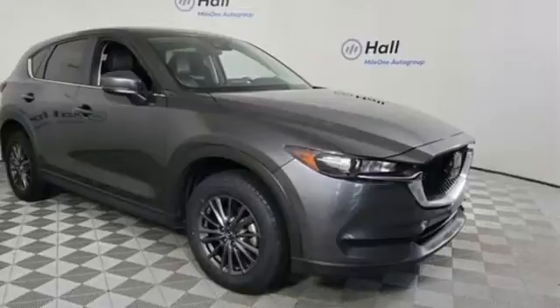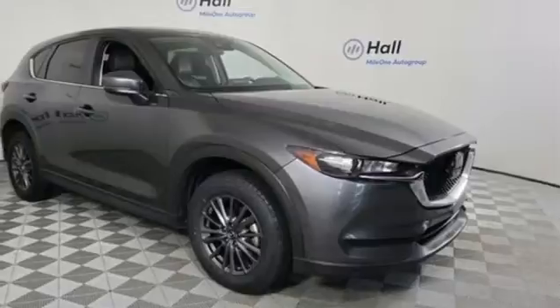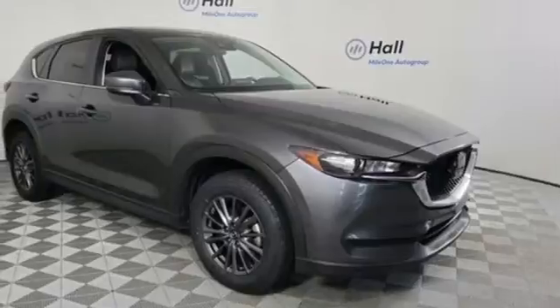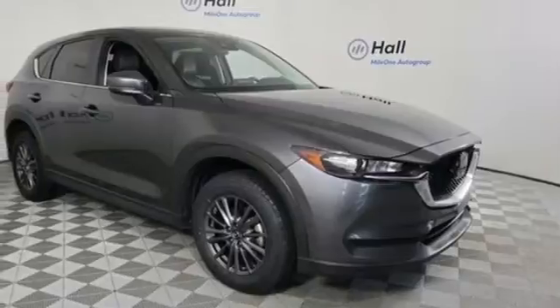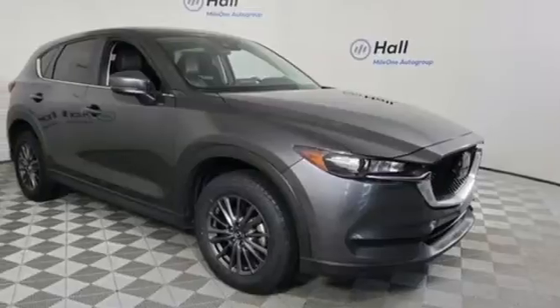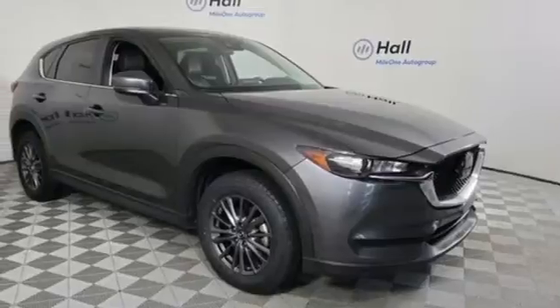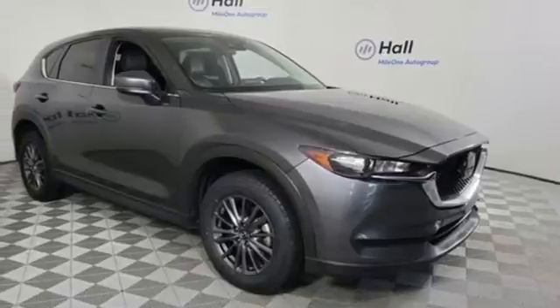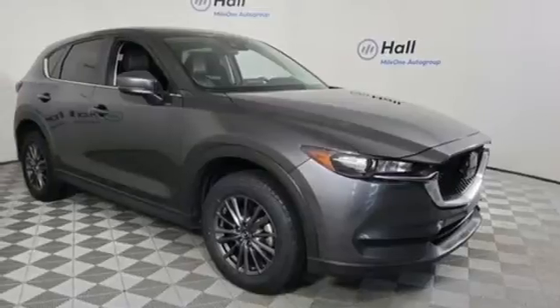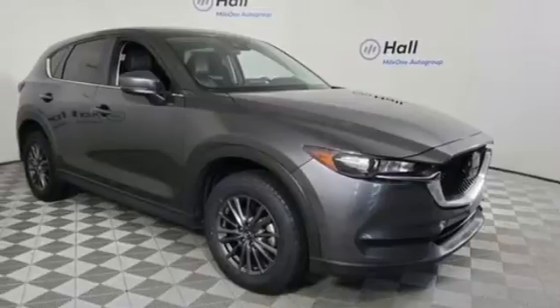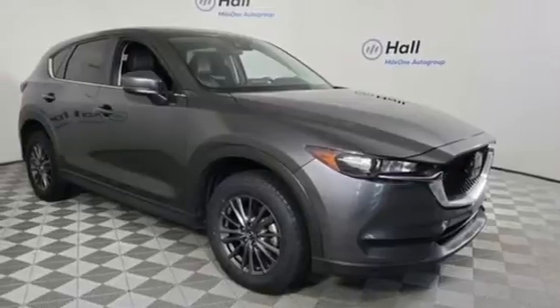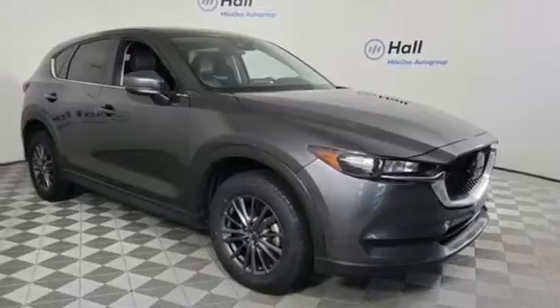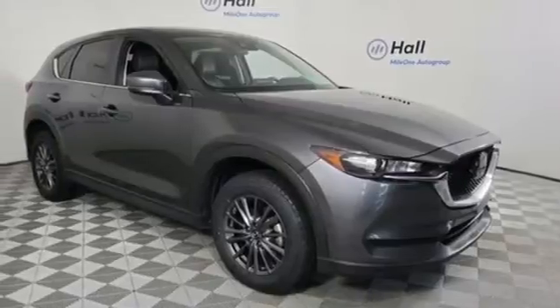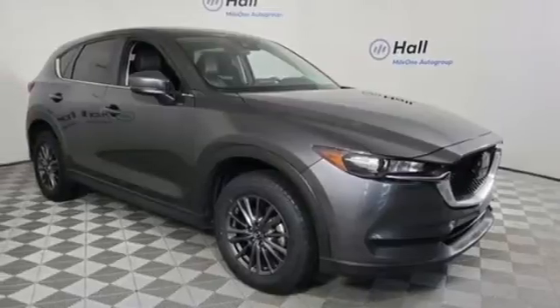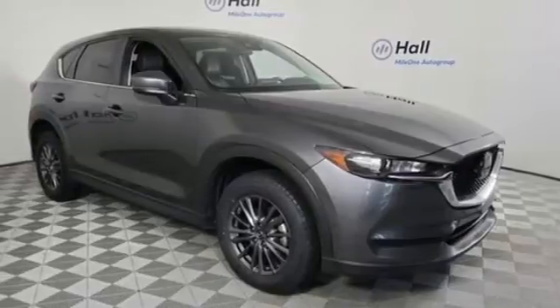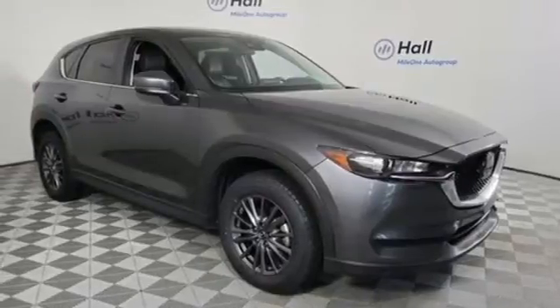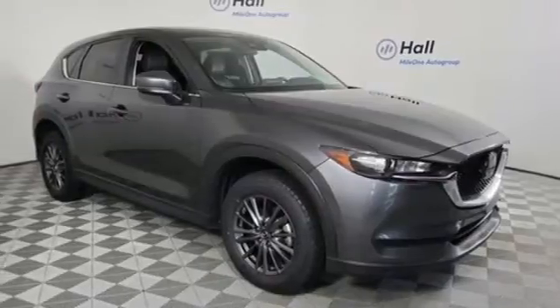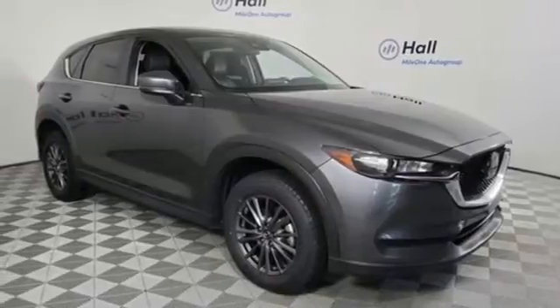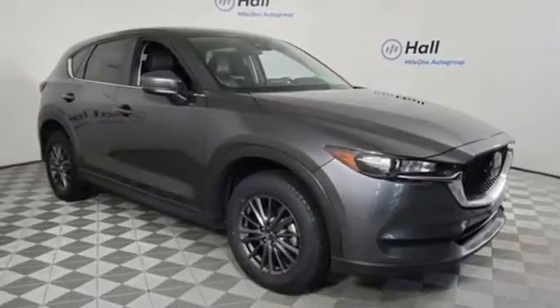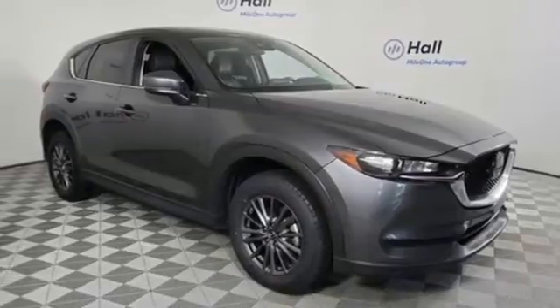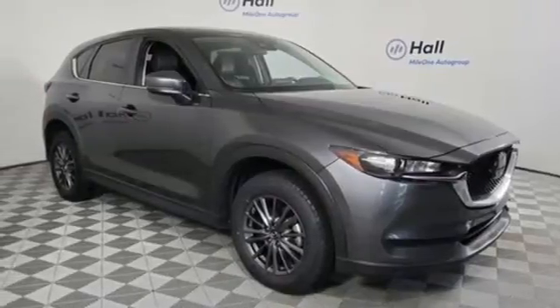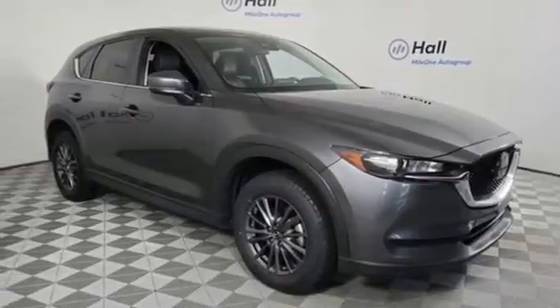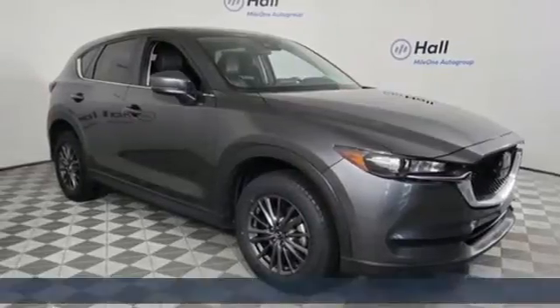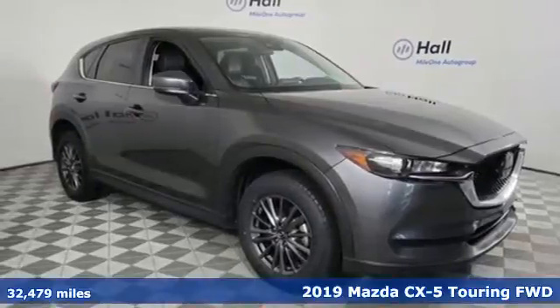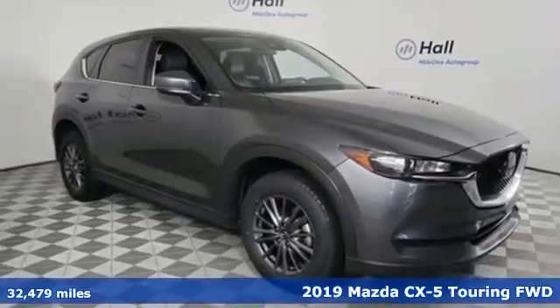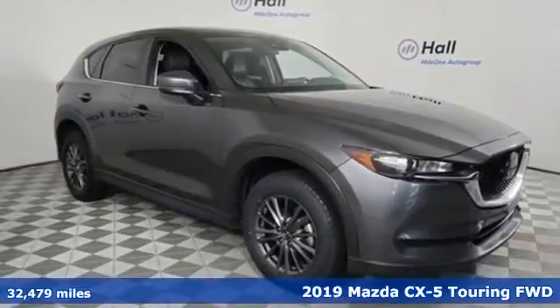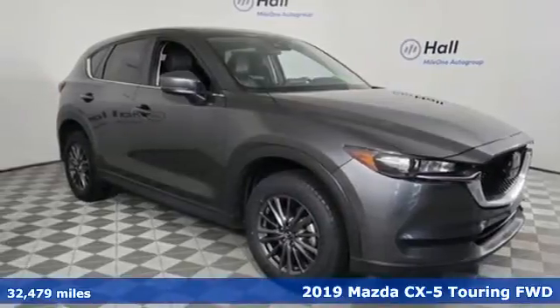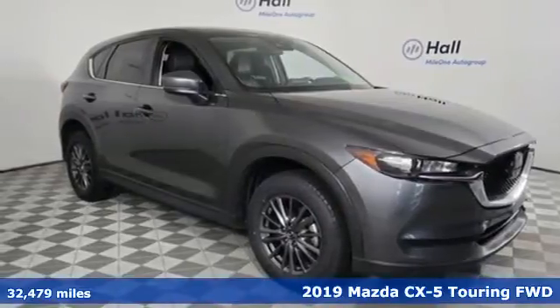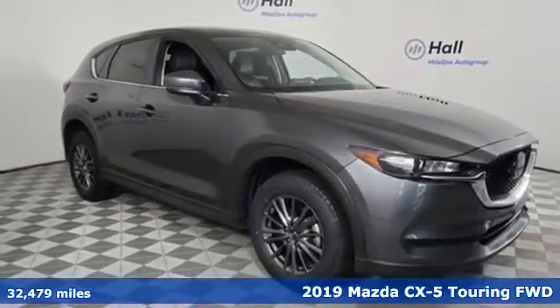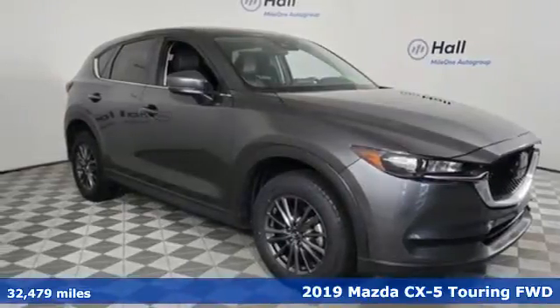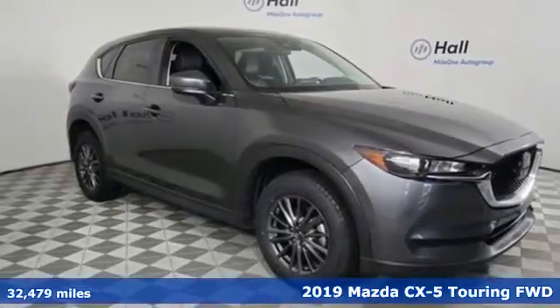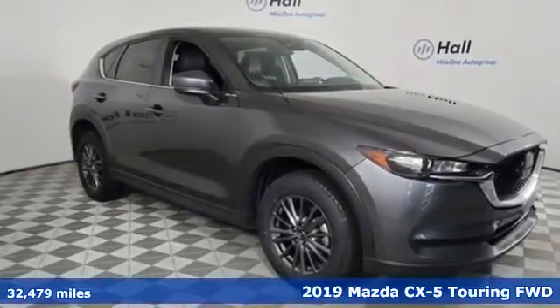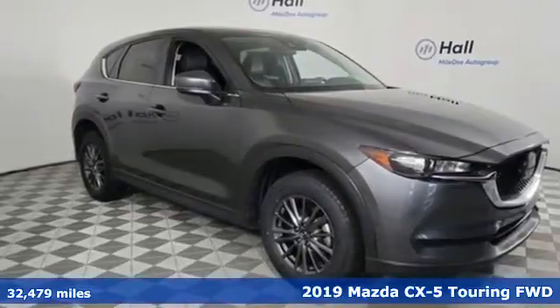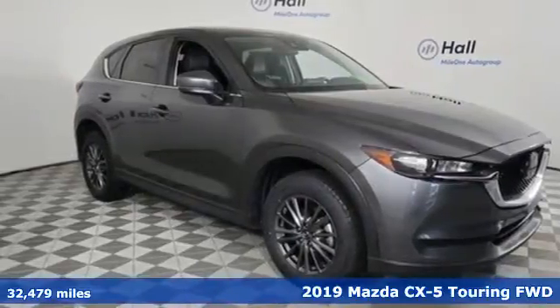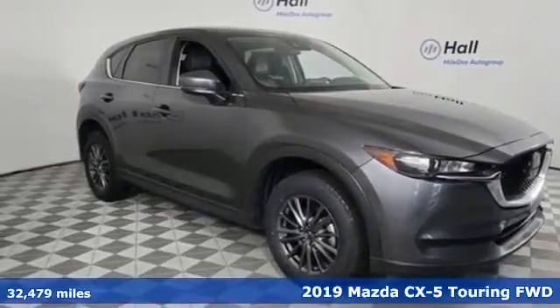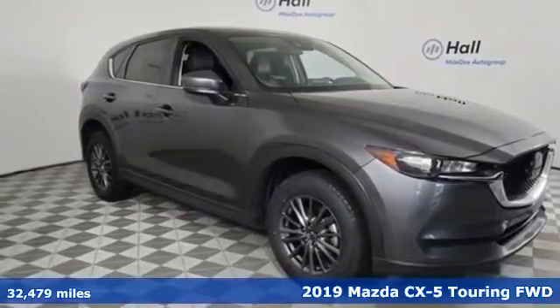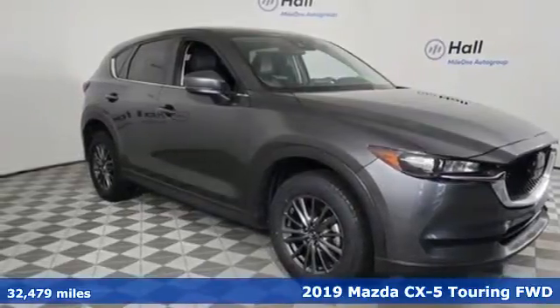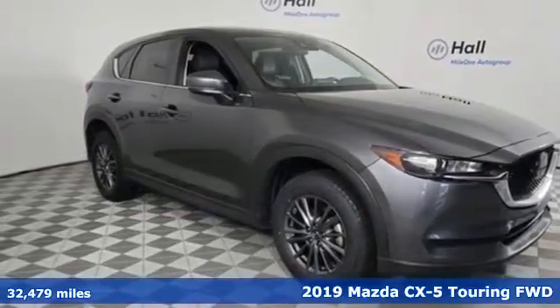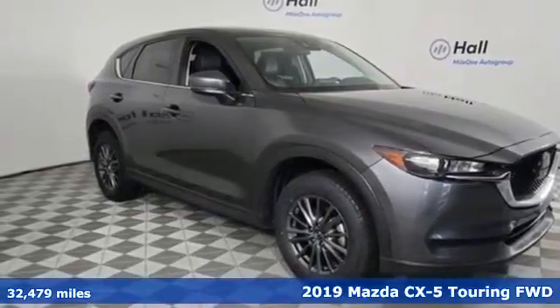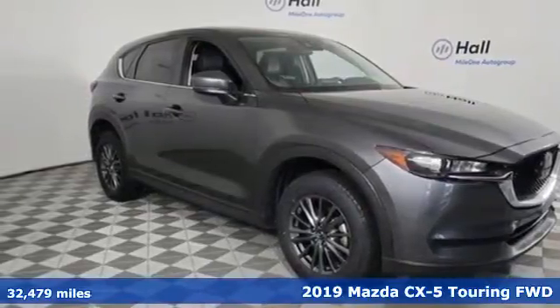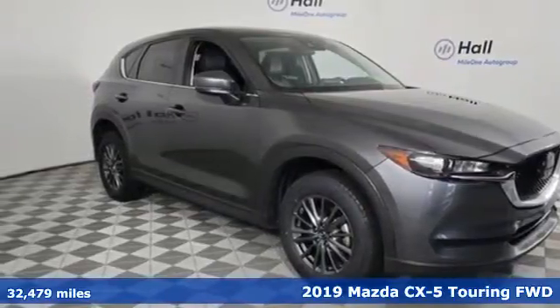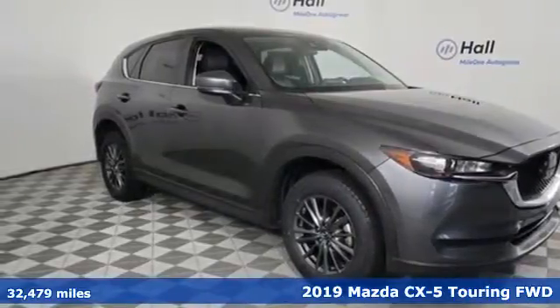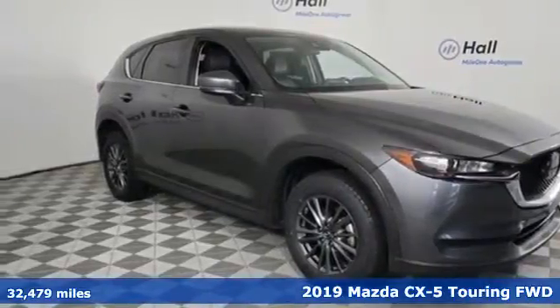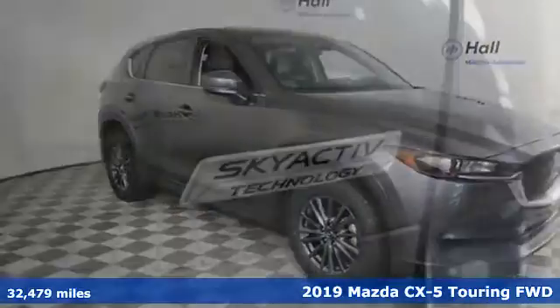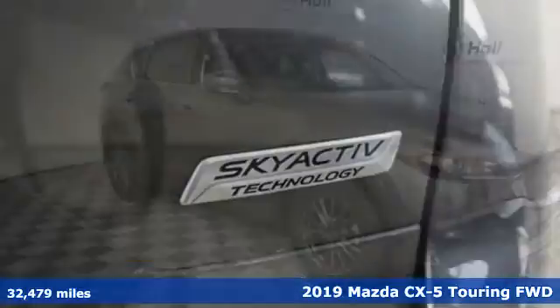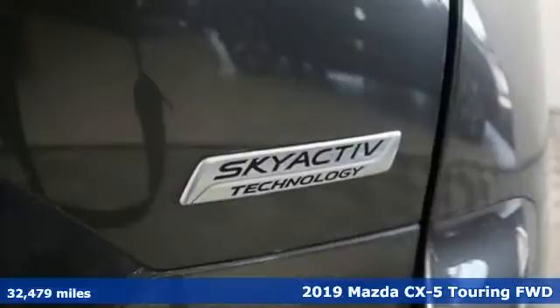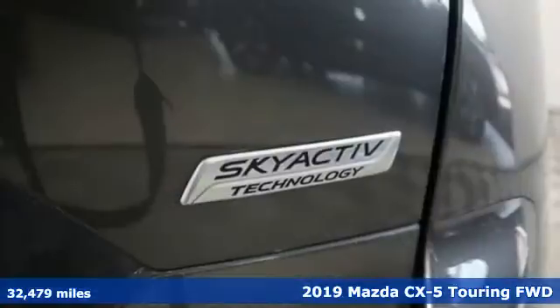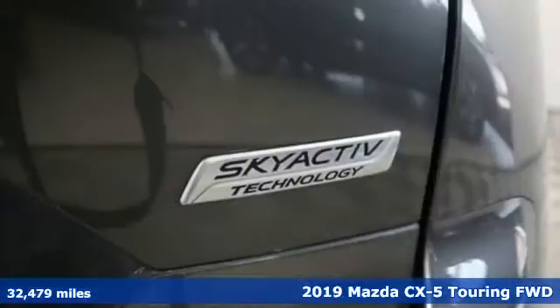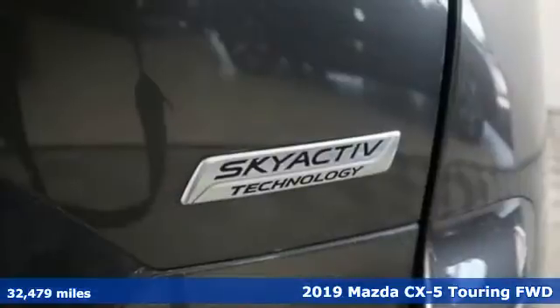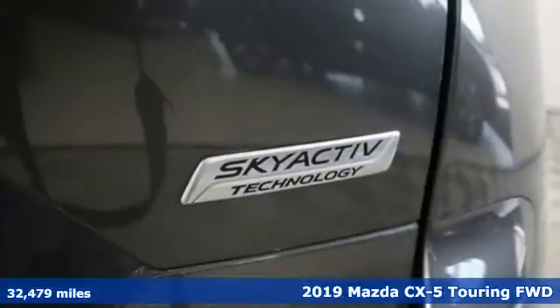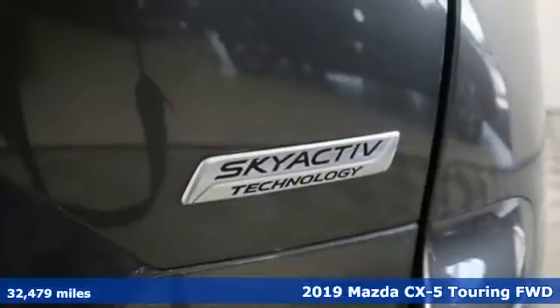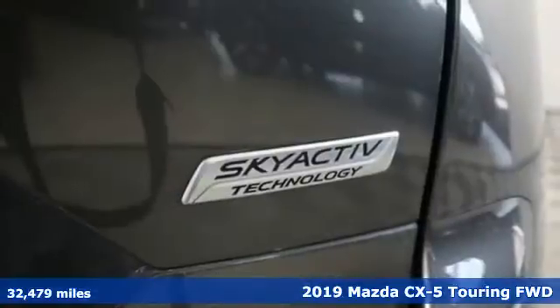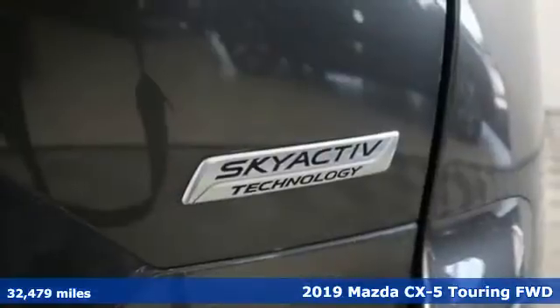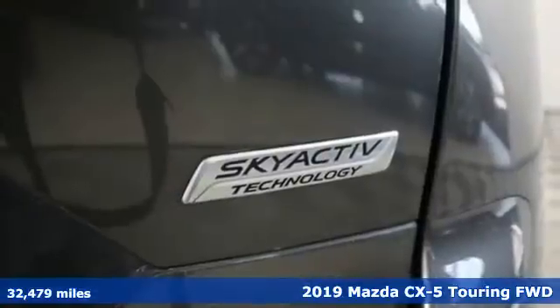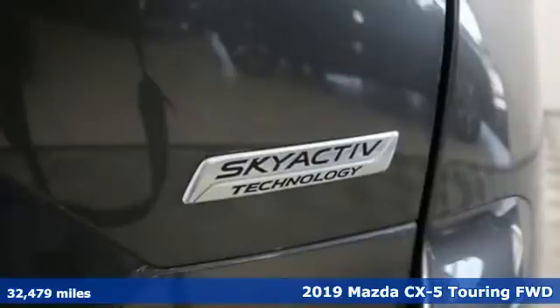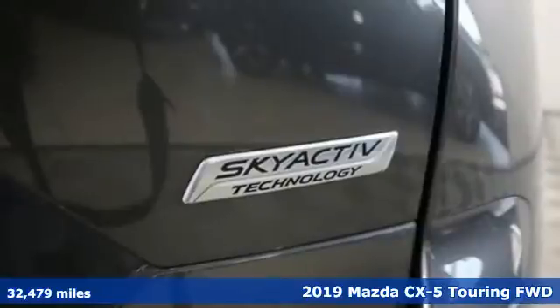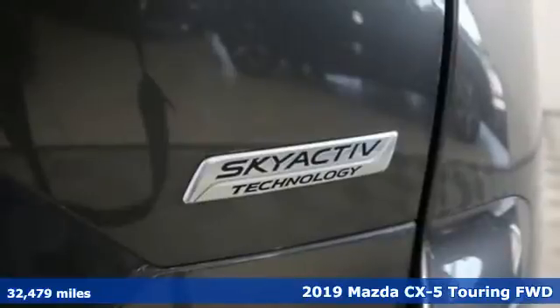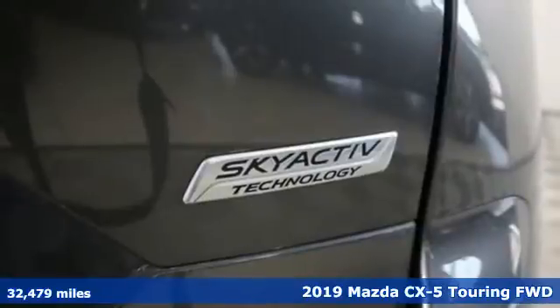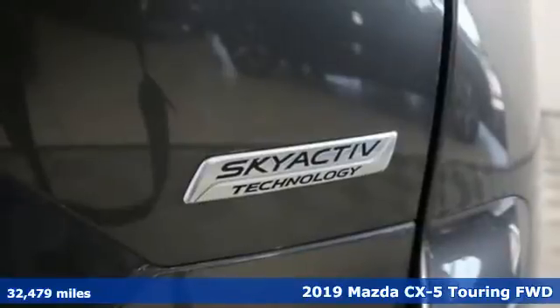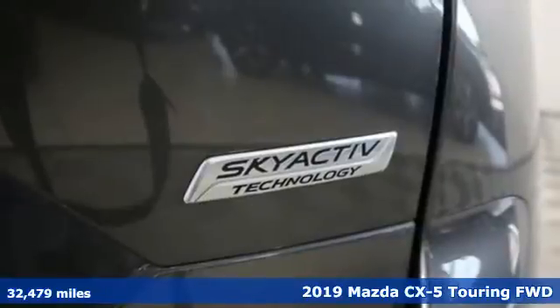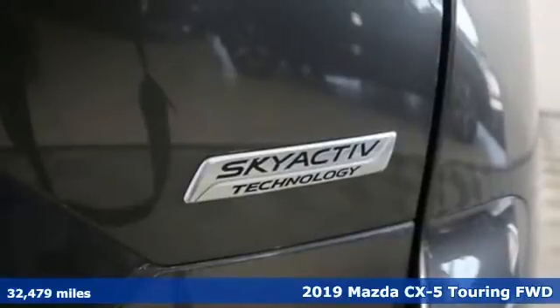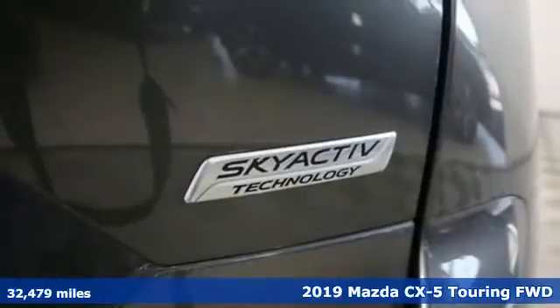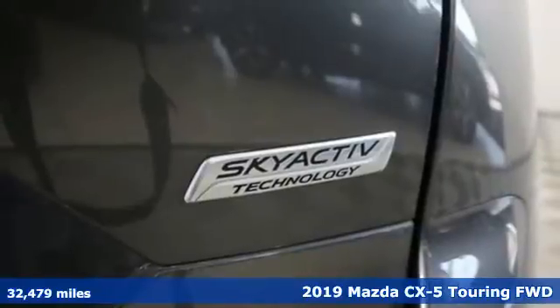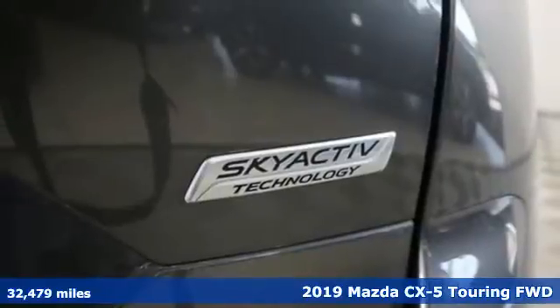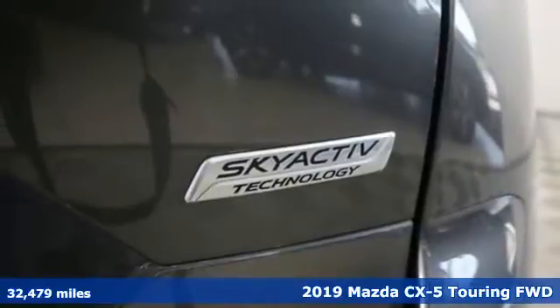It's a 2019 Mazda CX-5. With Mazda, driving's what matters most.